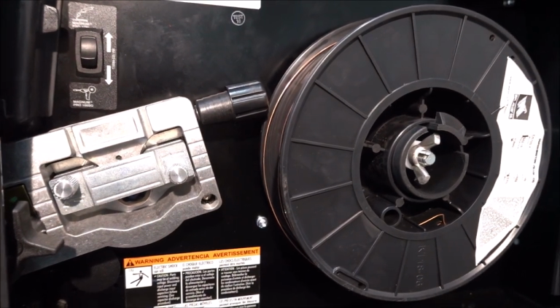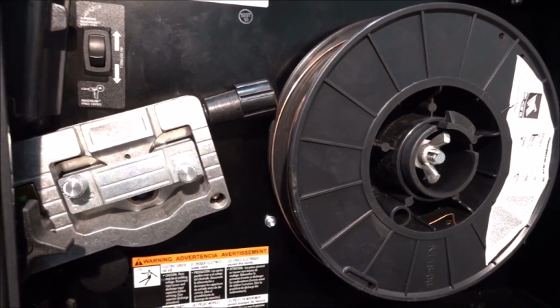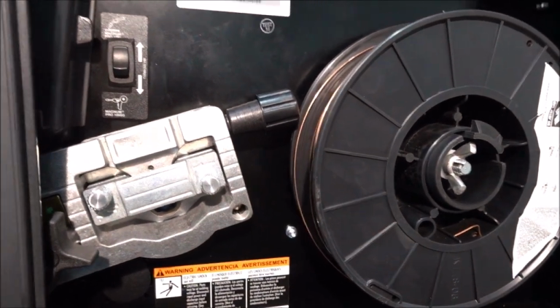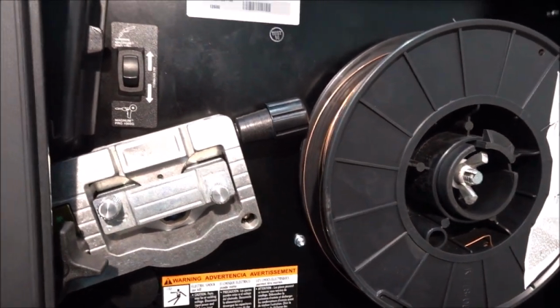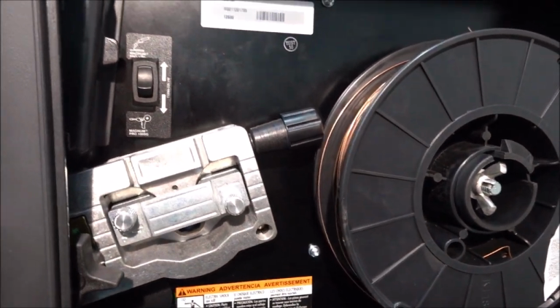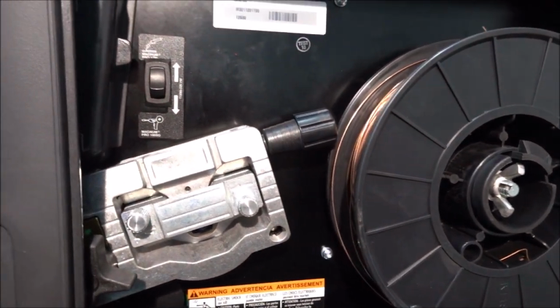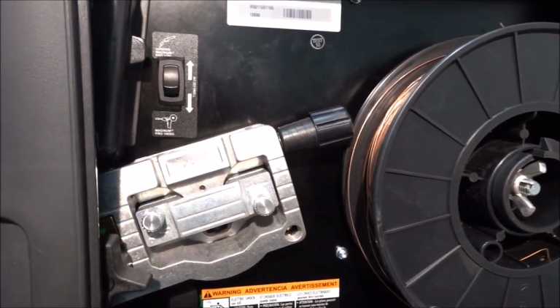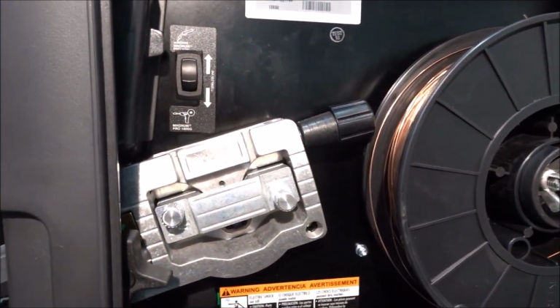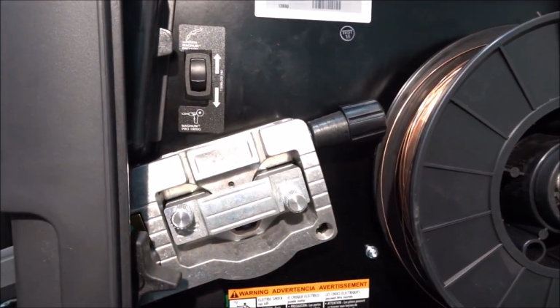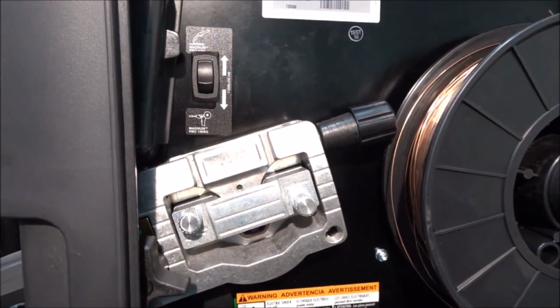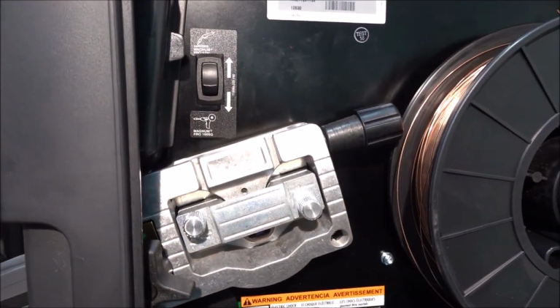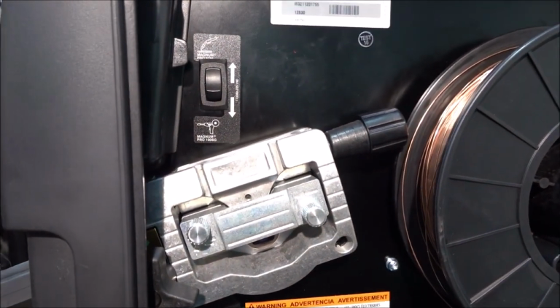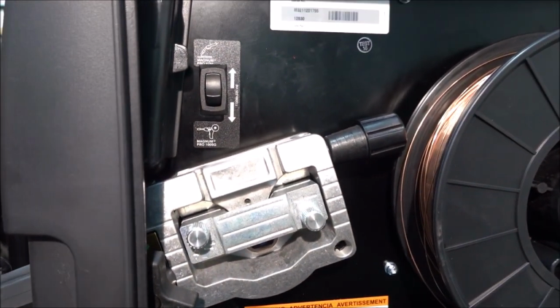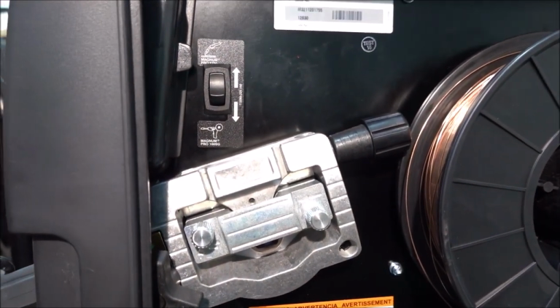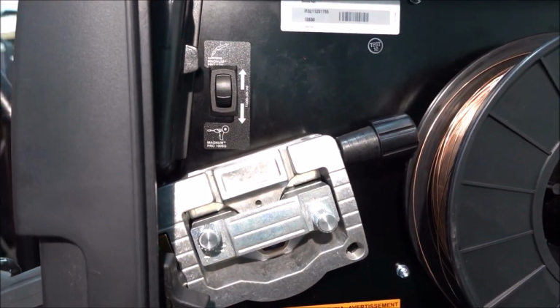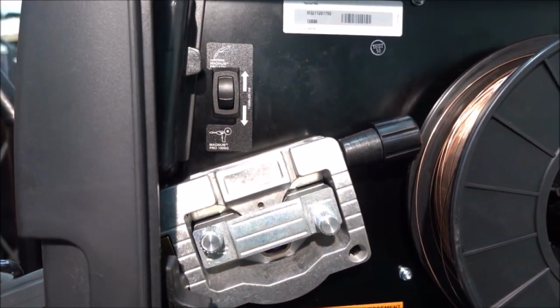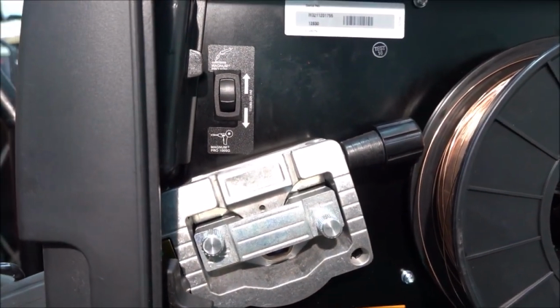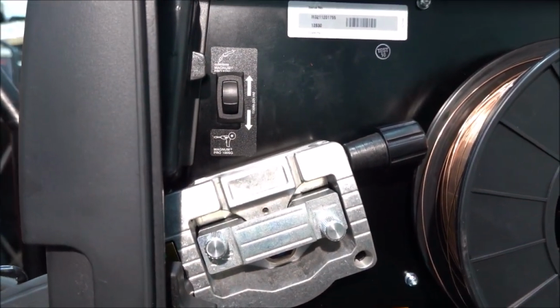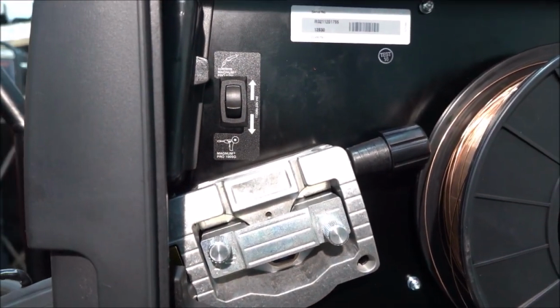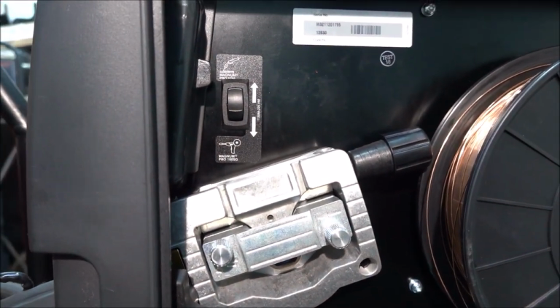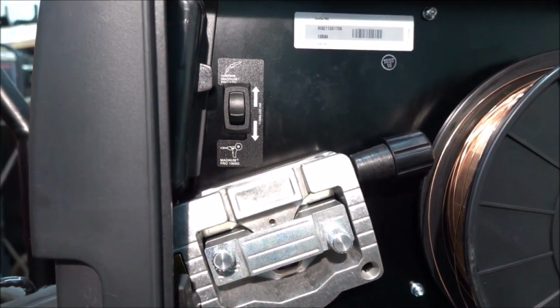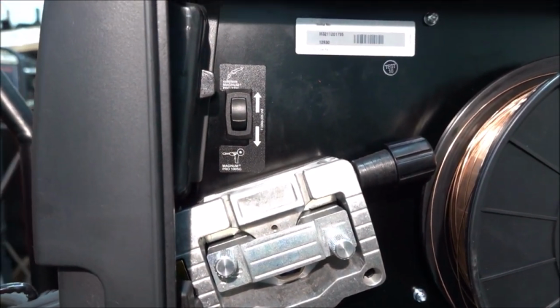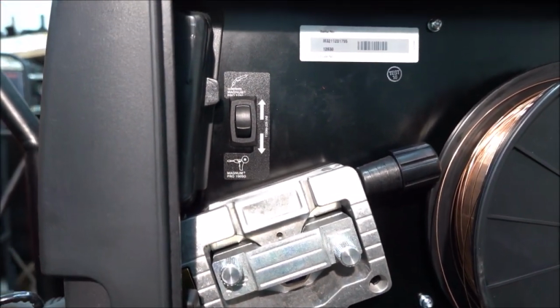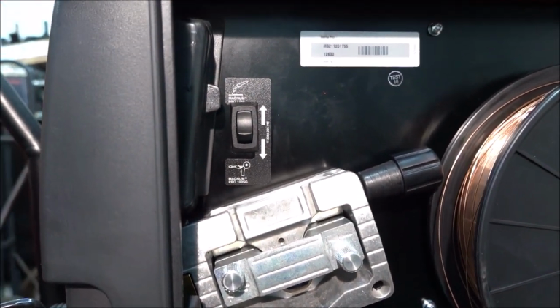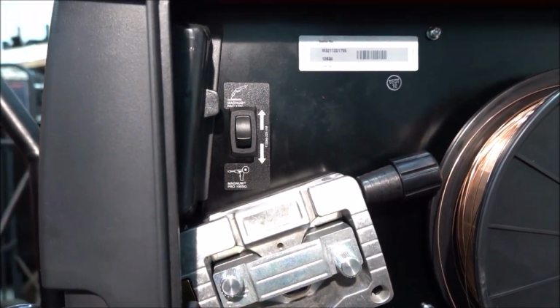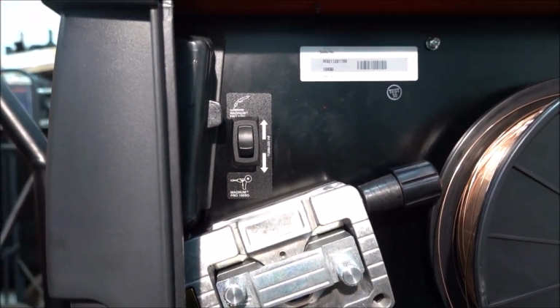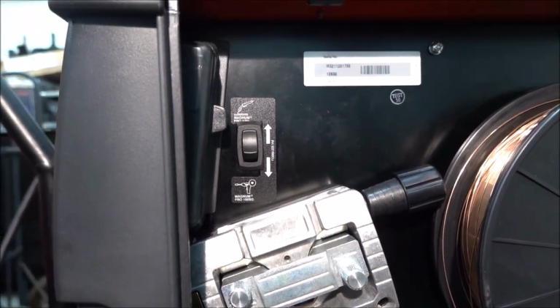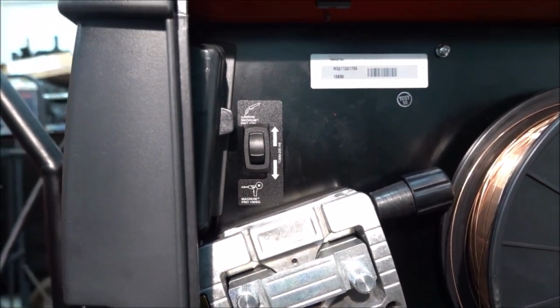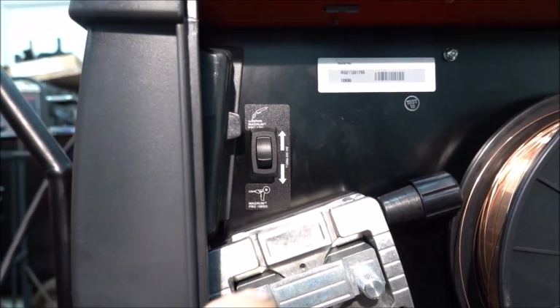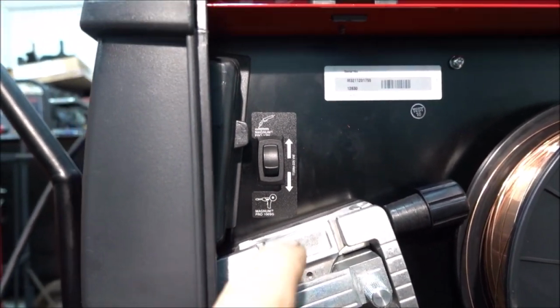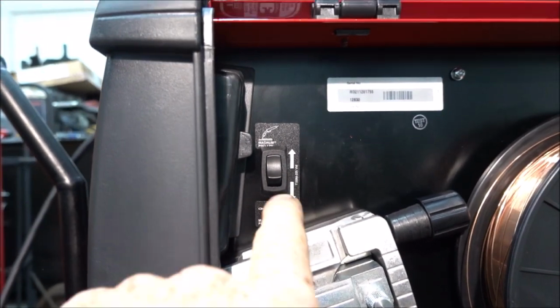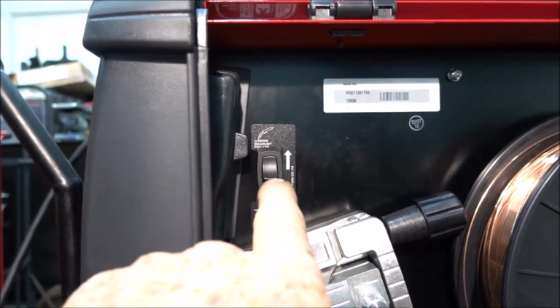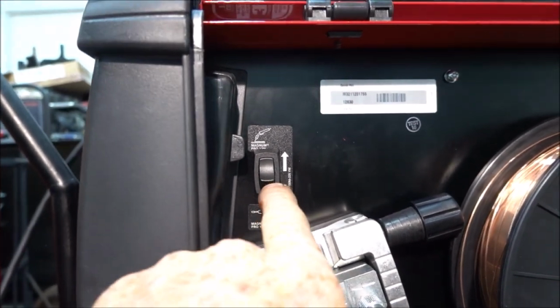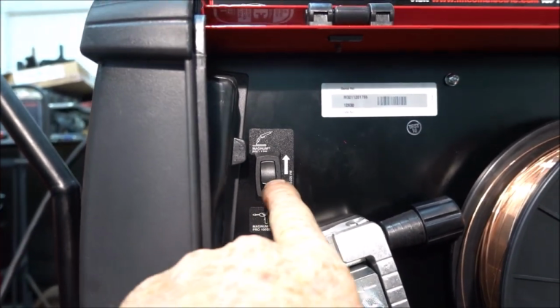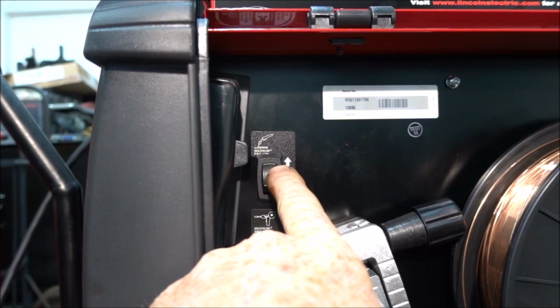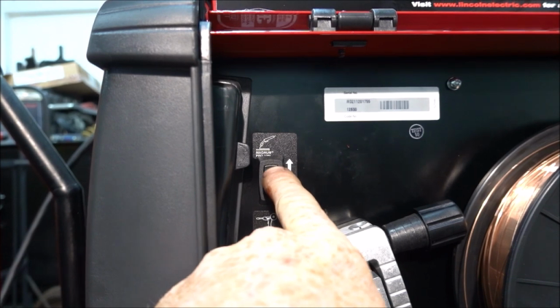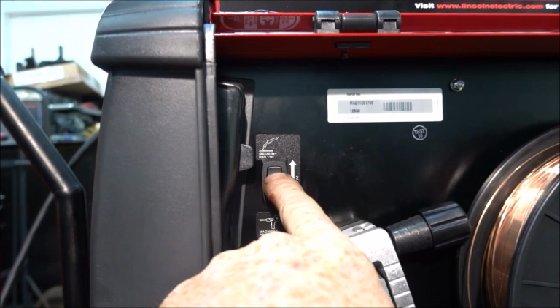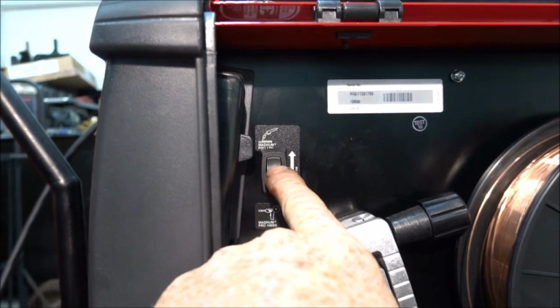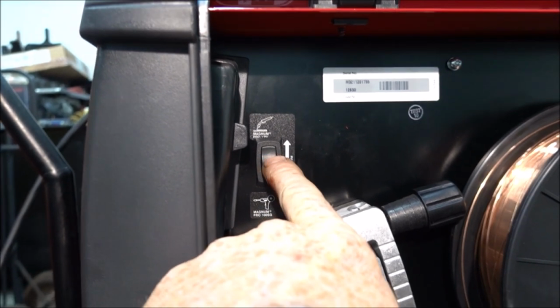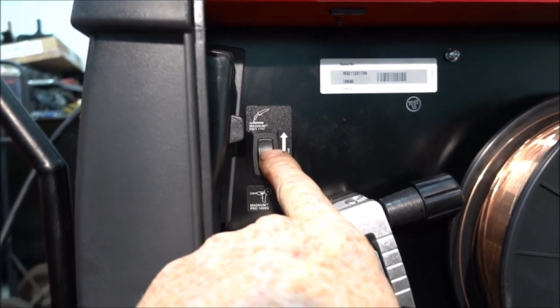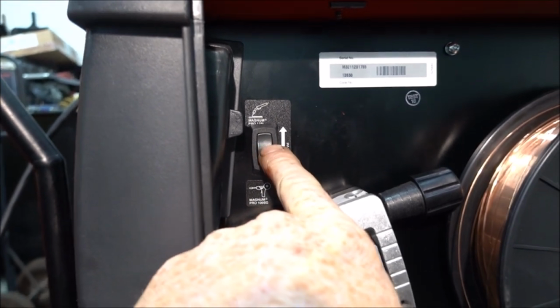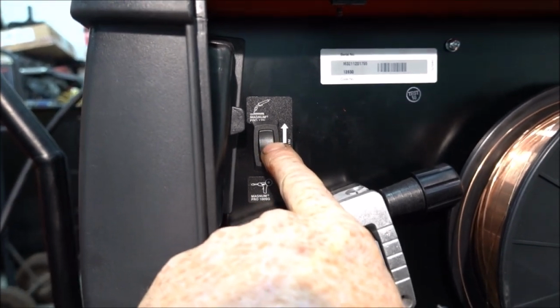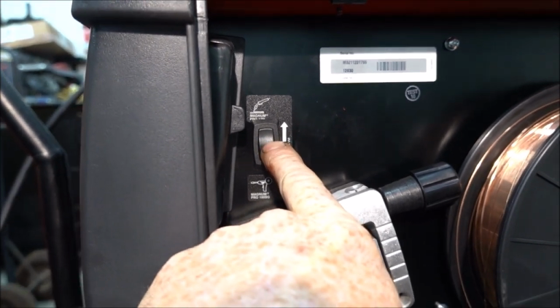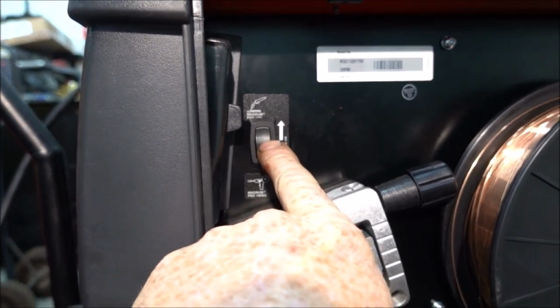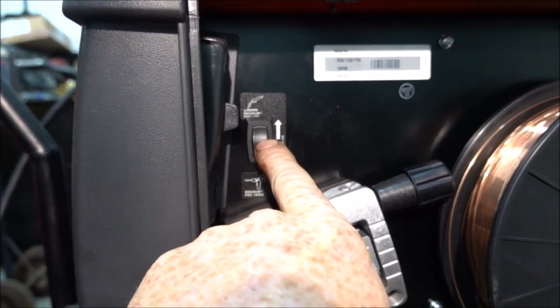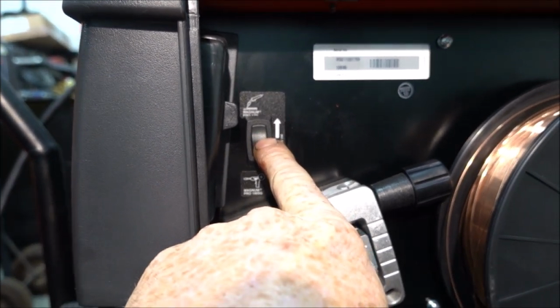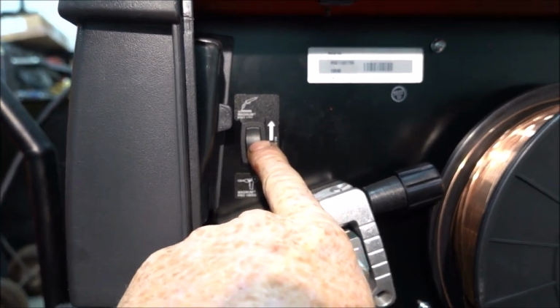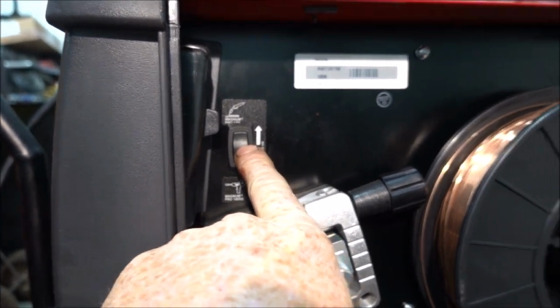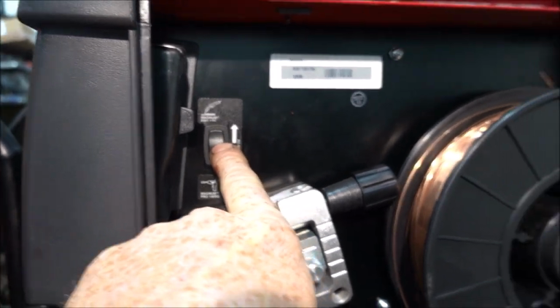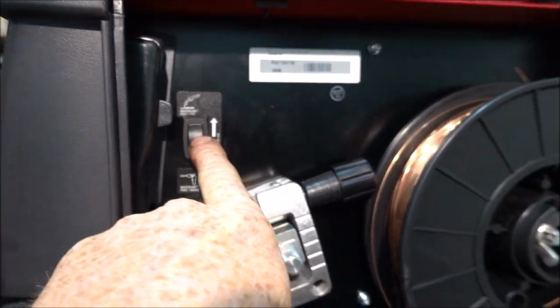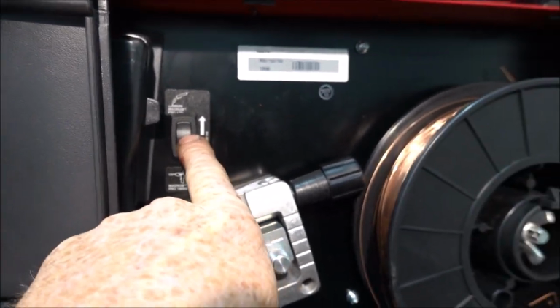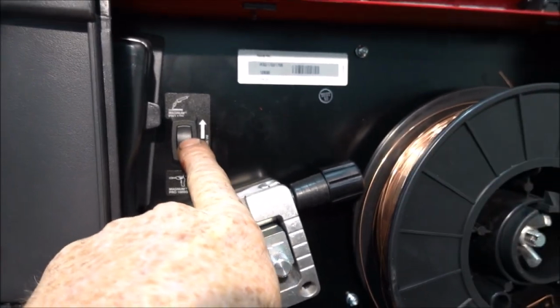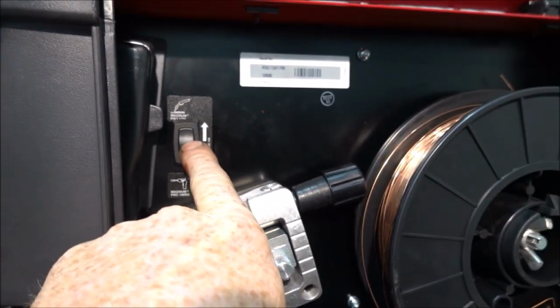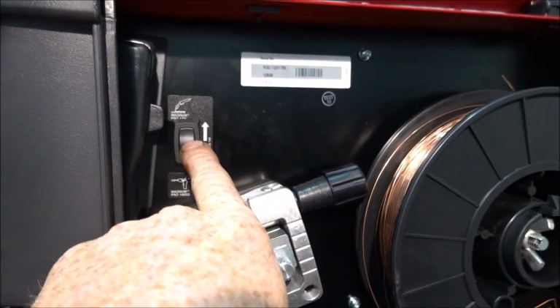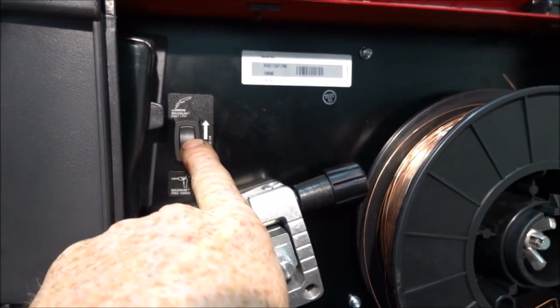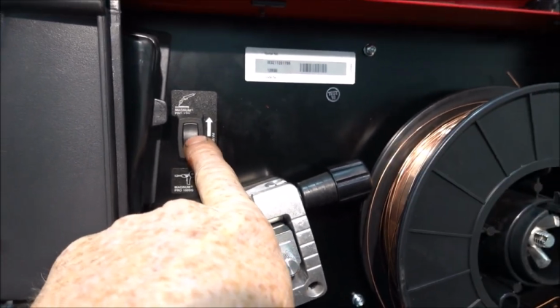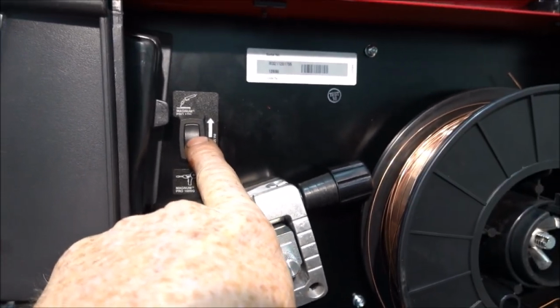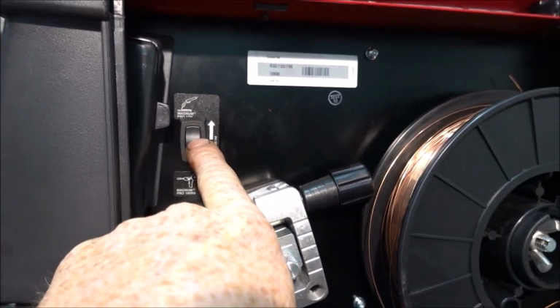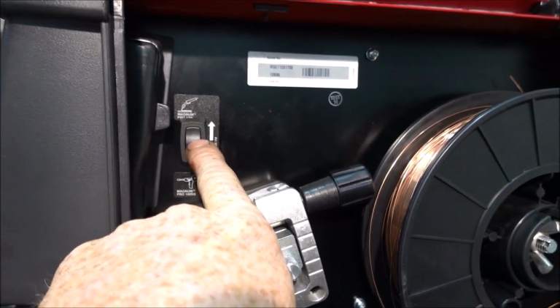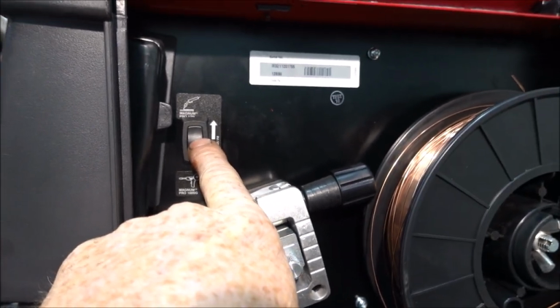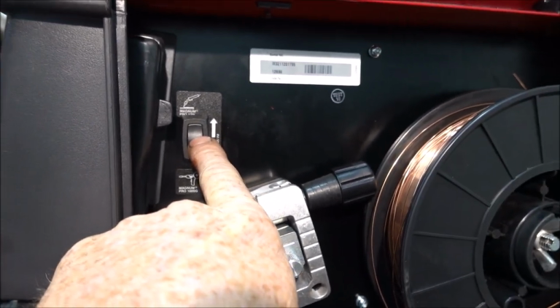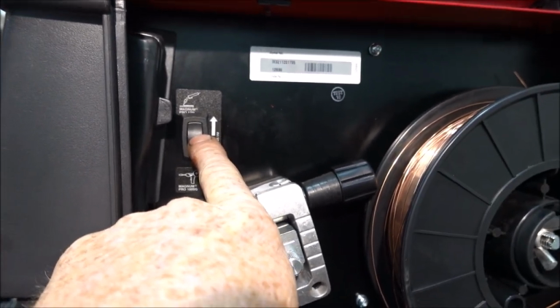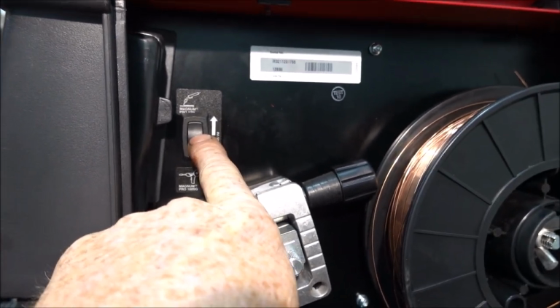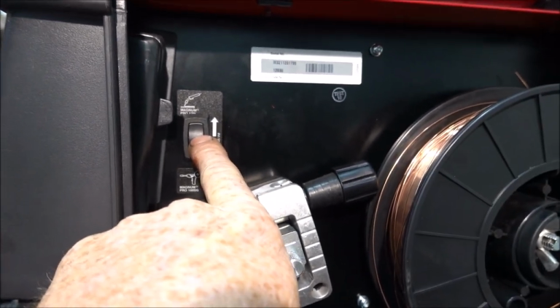On the 210 MP, there's also a switch you've got to flip on the inside to put it in spool gun mode.